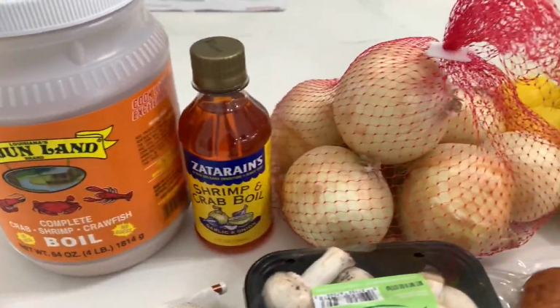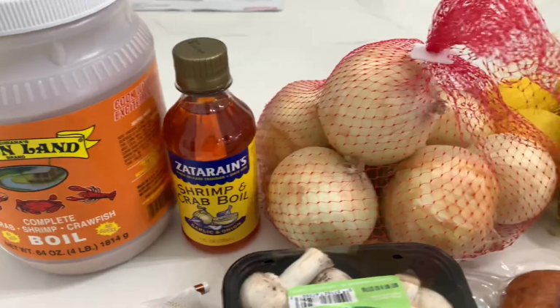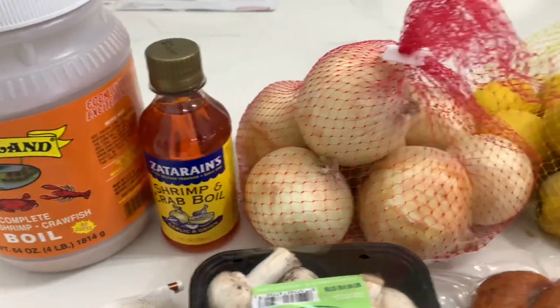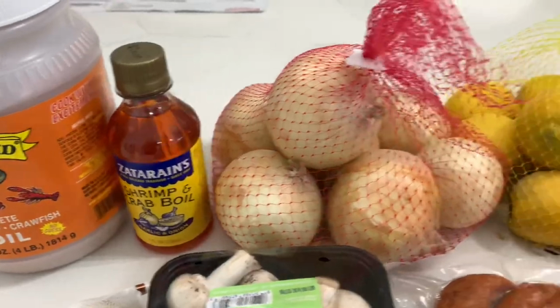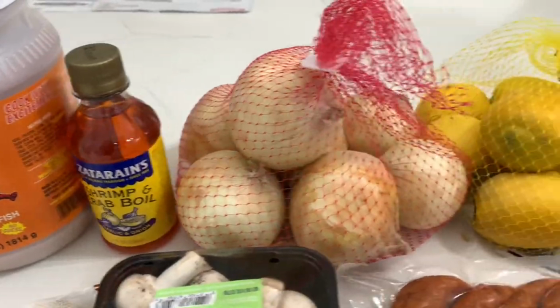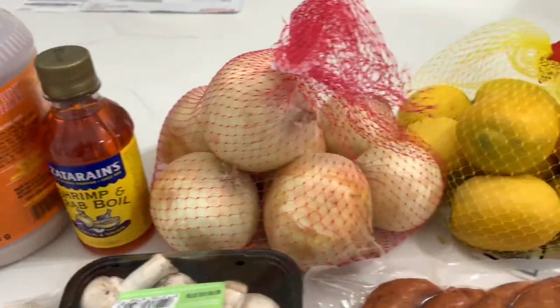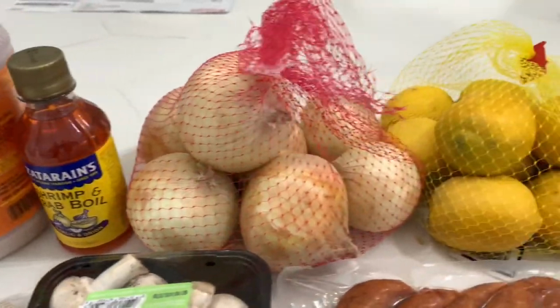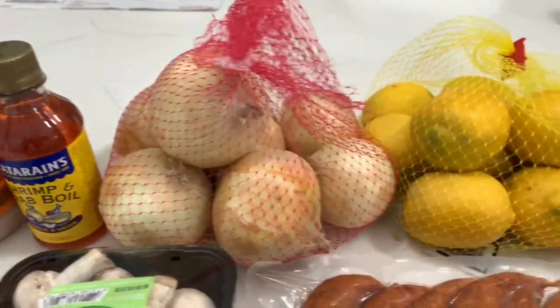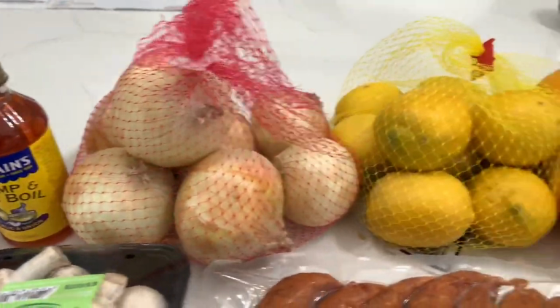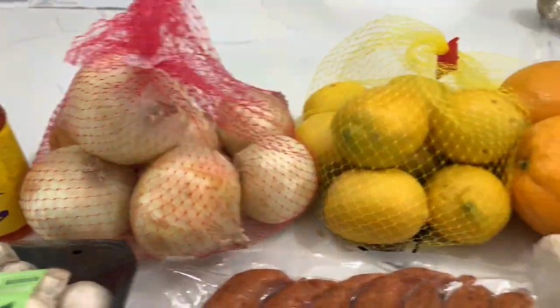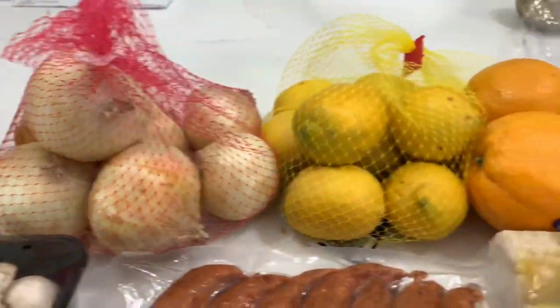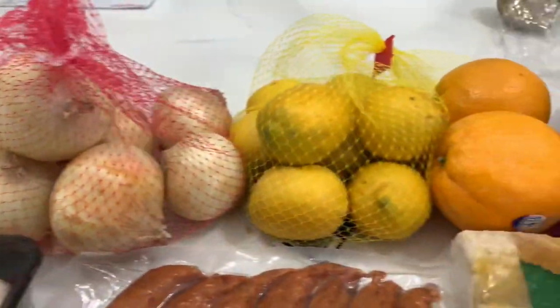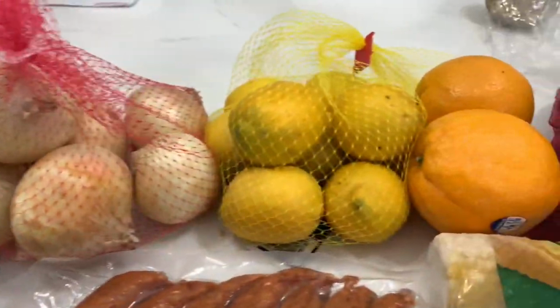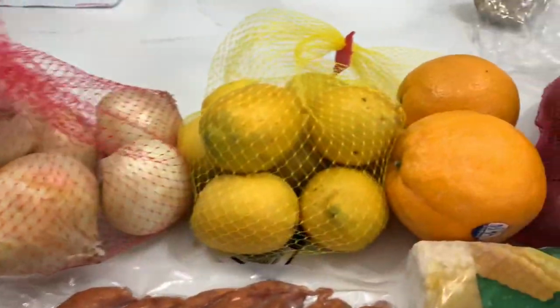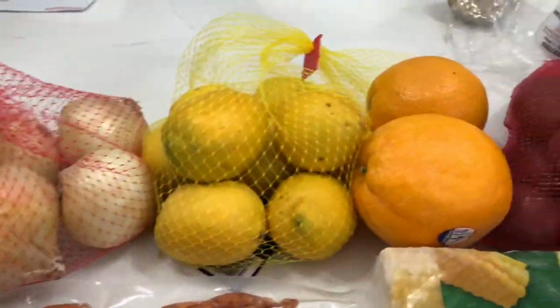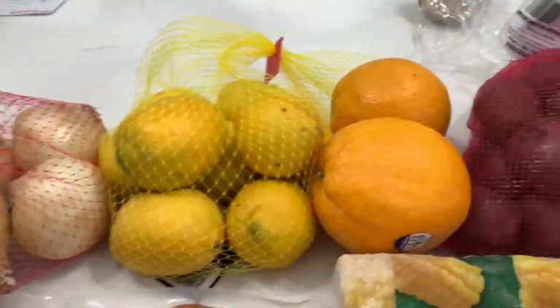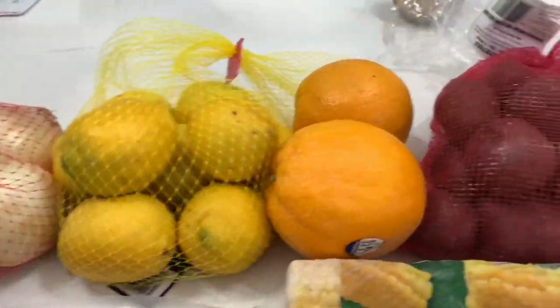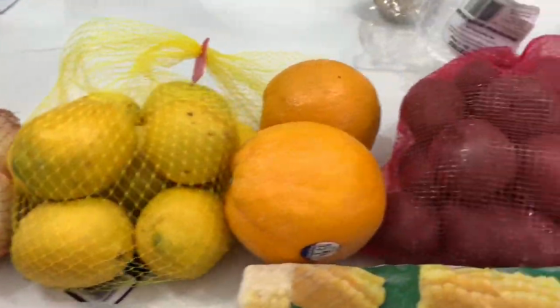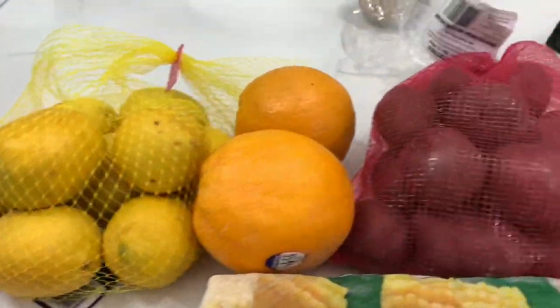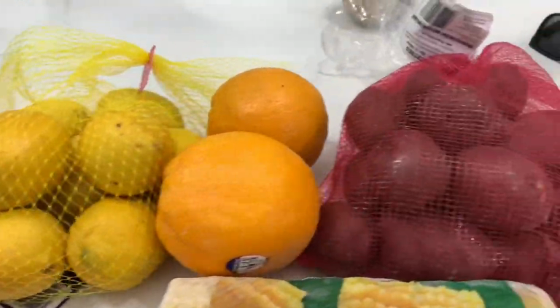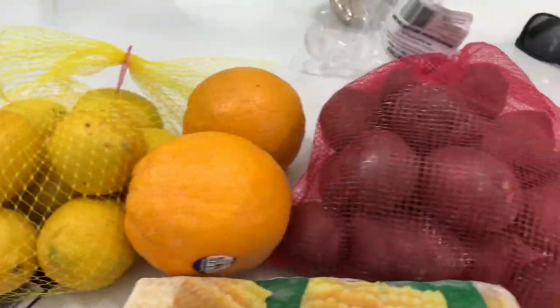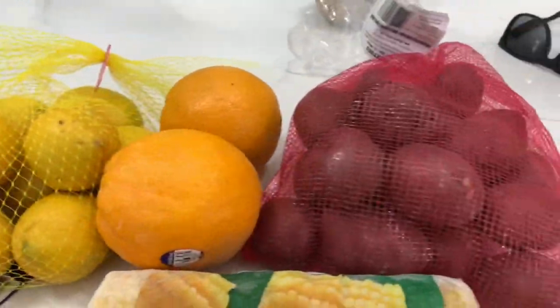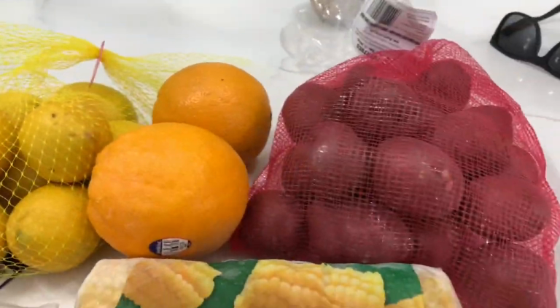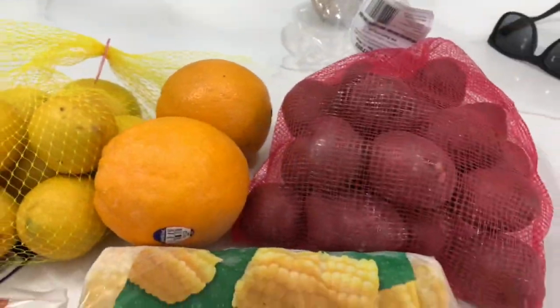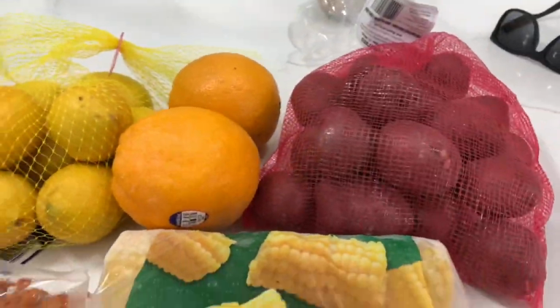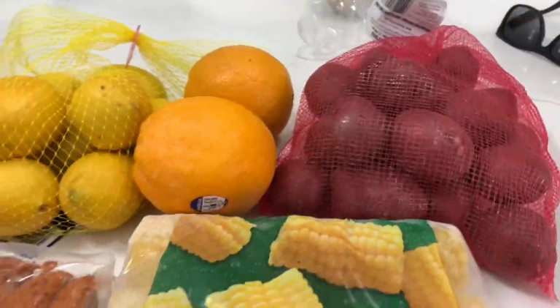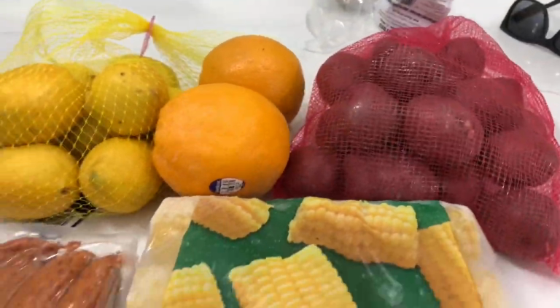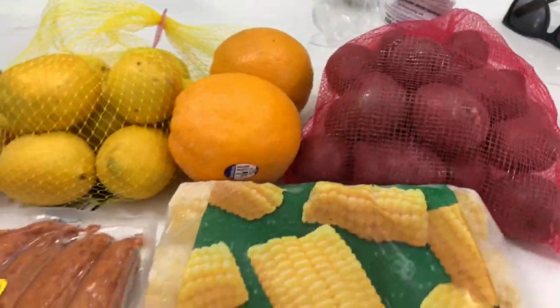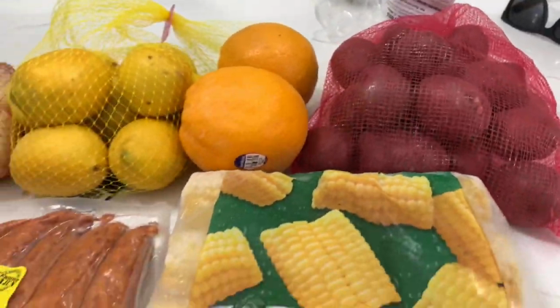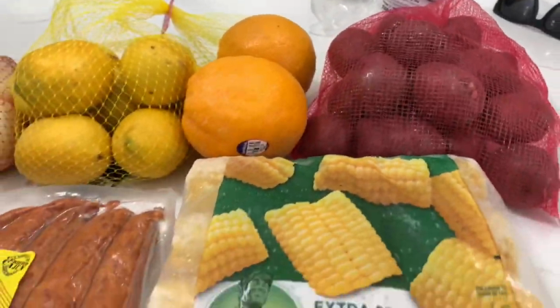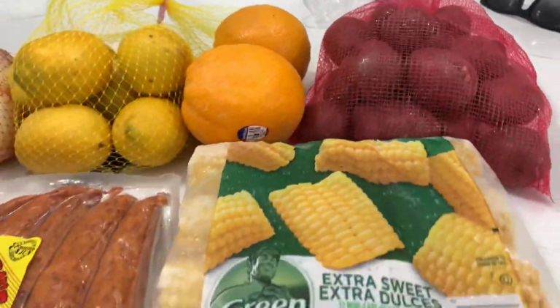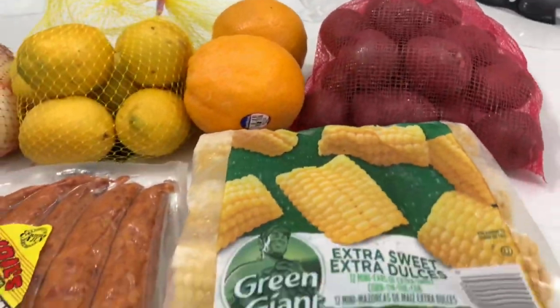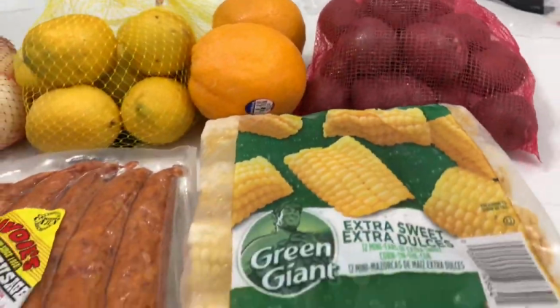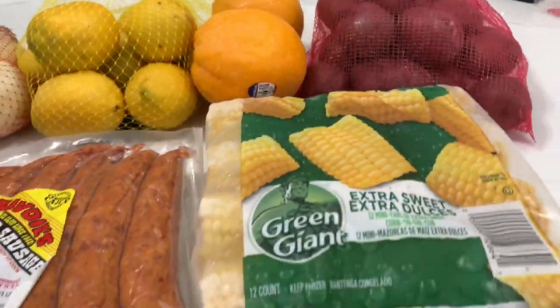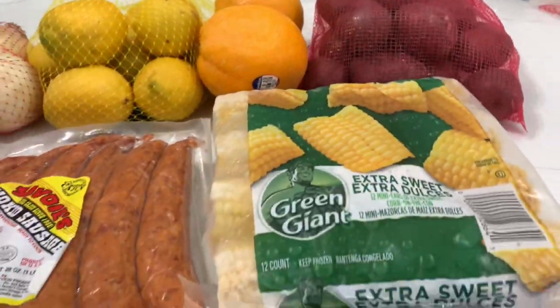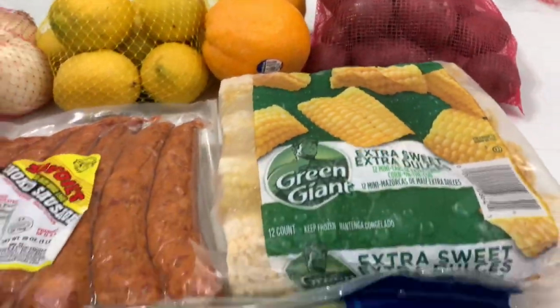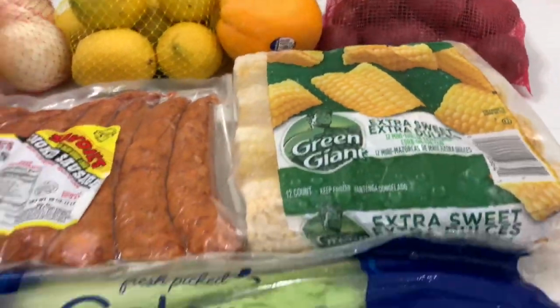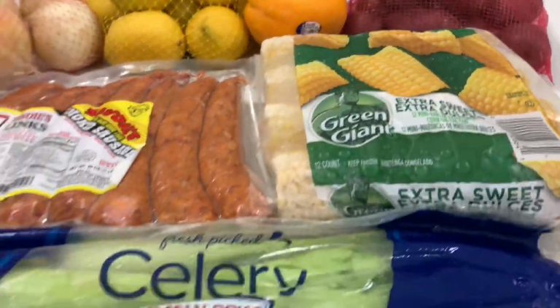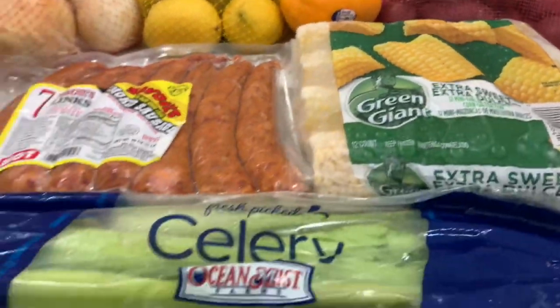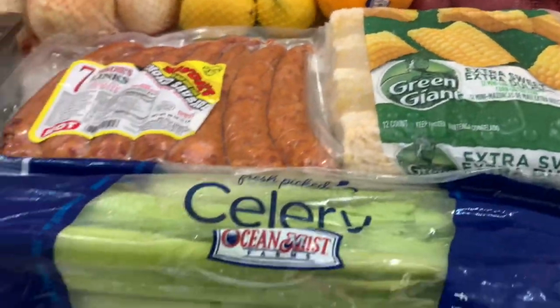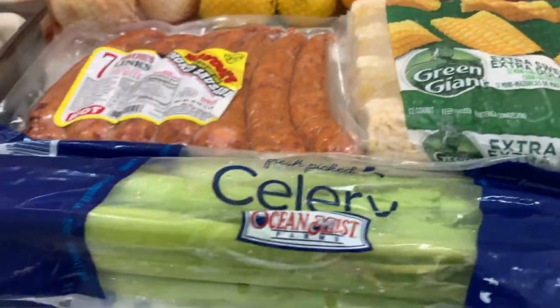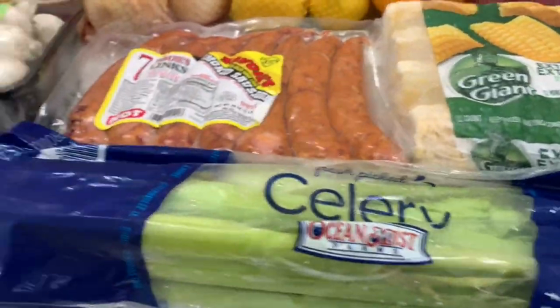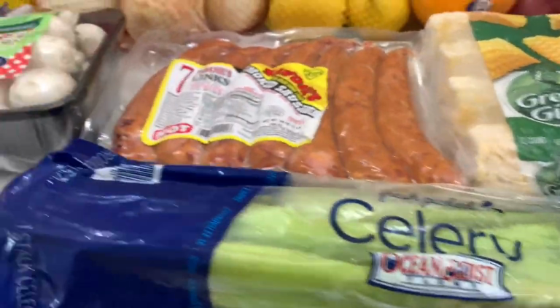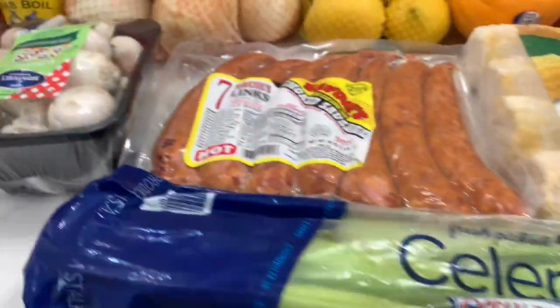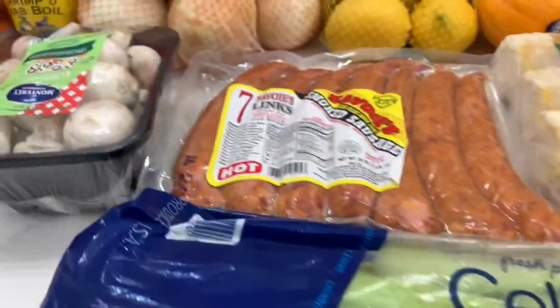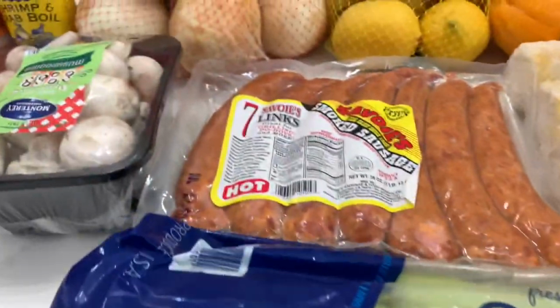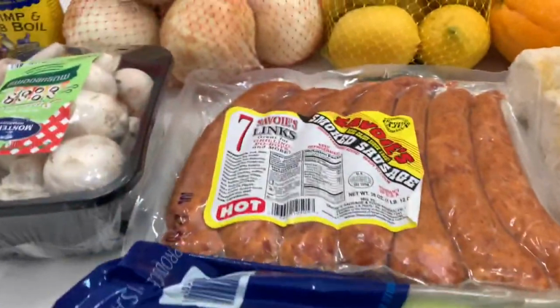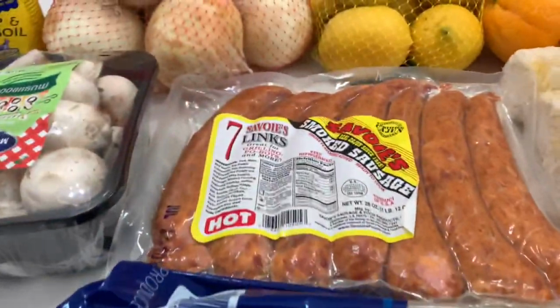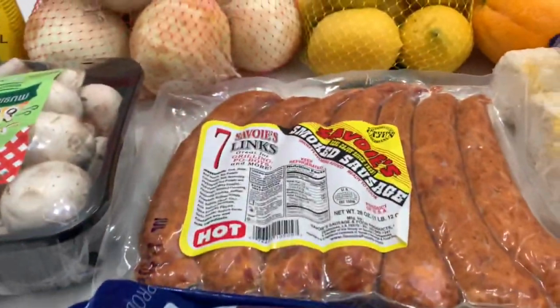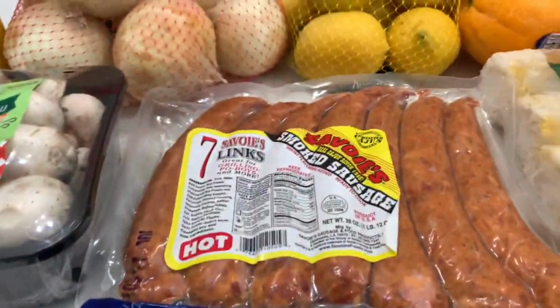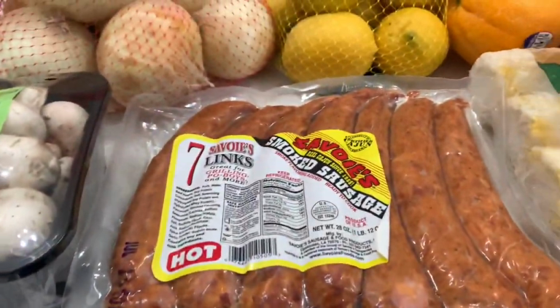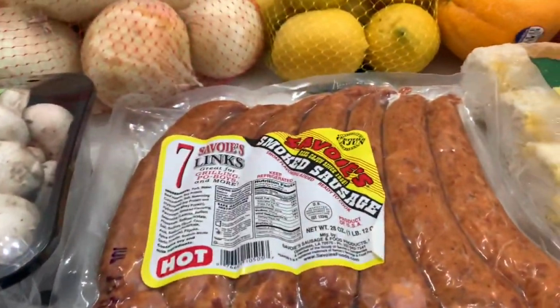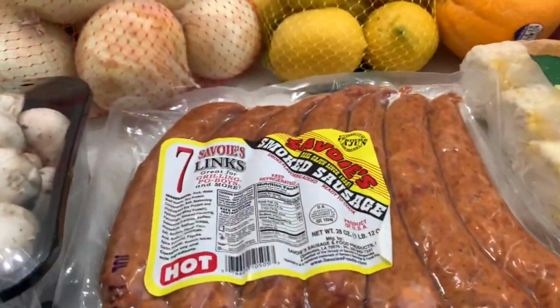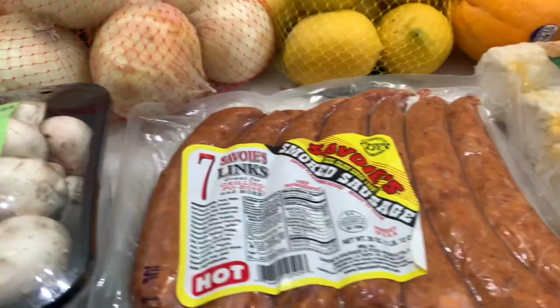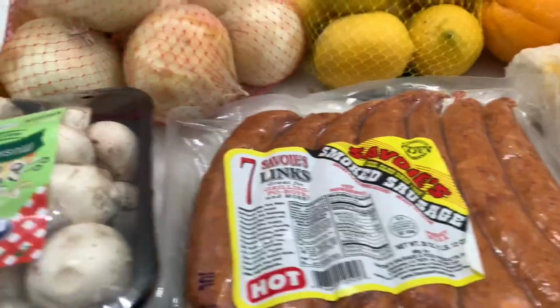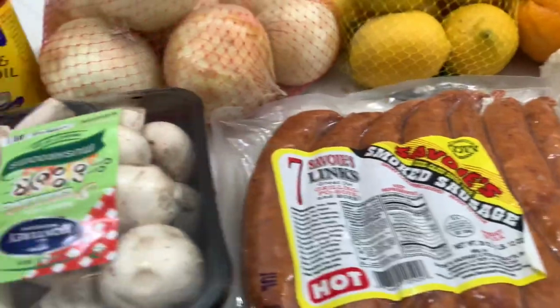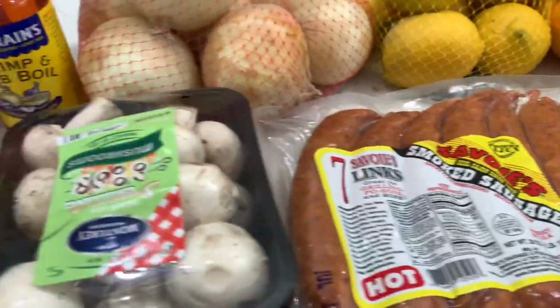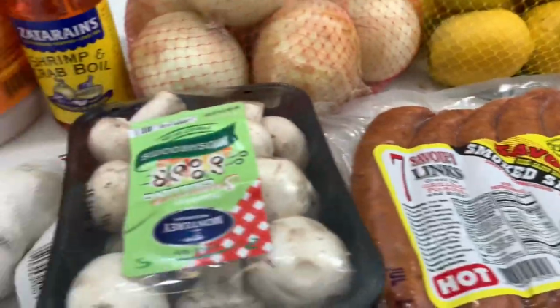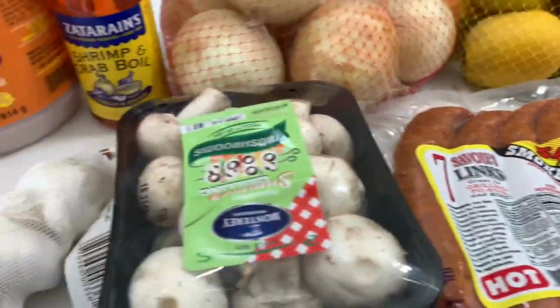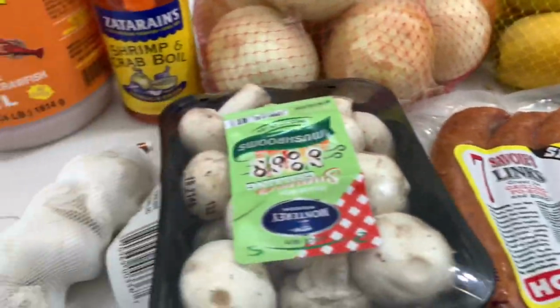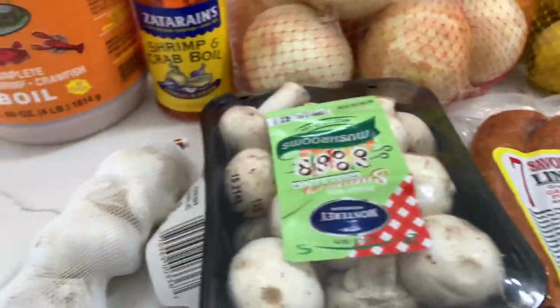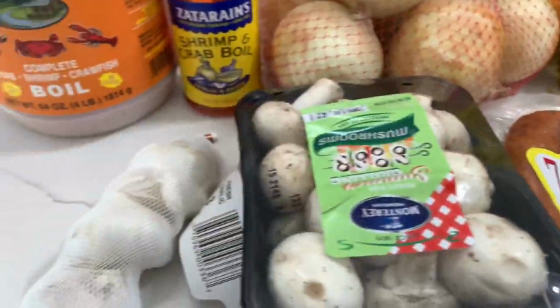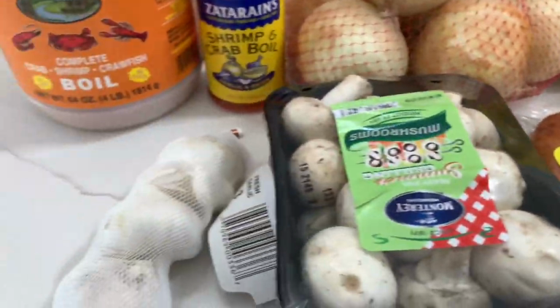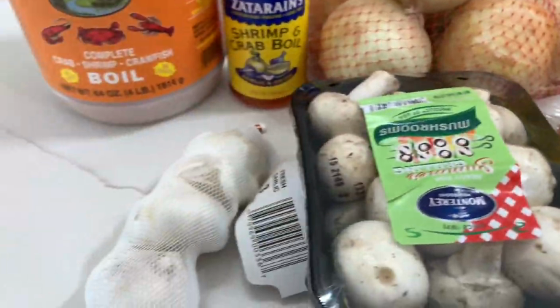These are some of the other ingredients that you're going to need to complete this crawfish boil. It comes out to about $50.